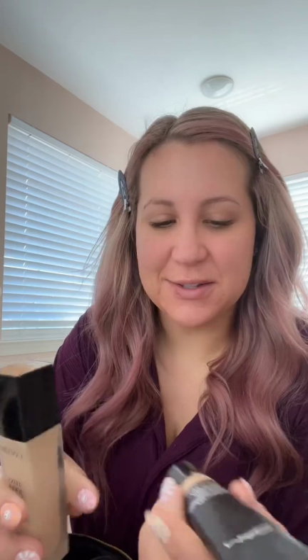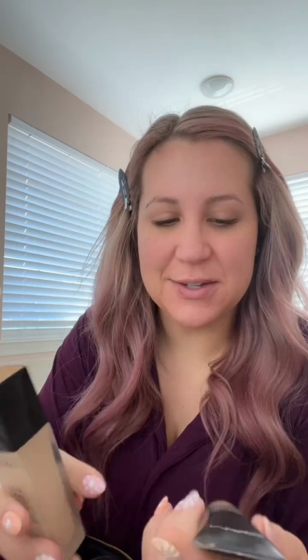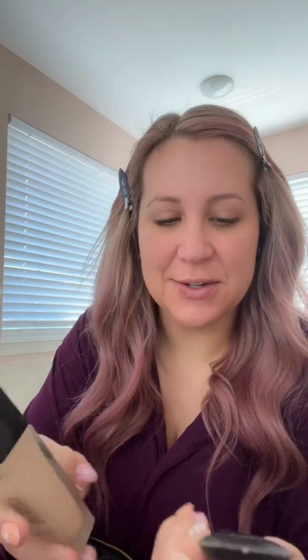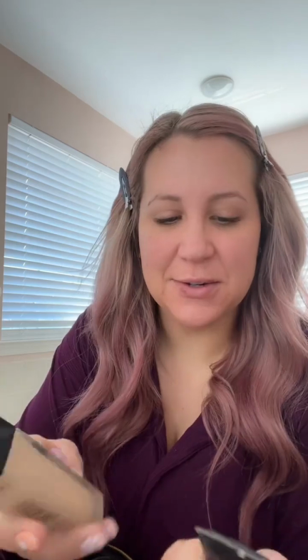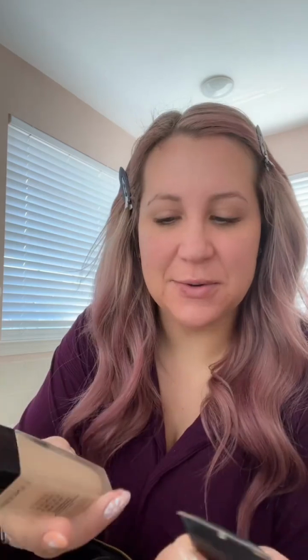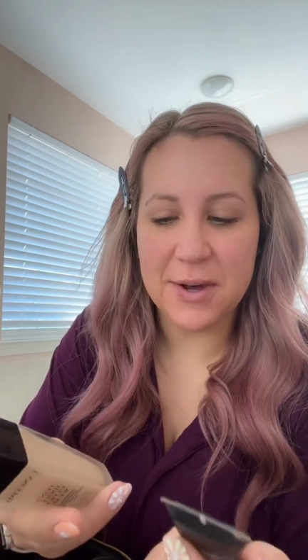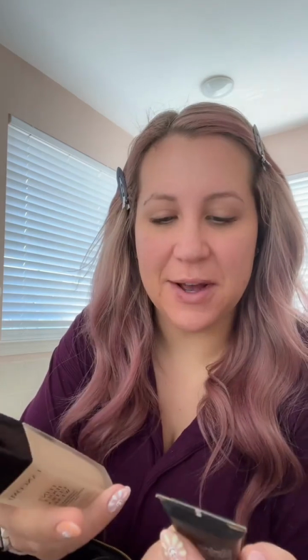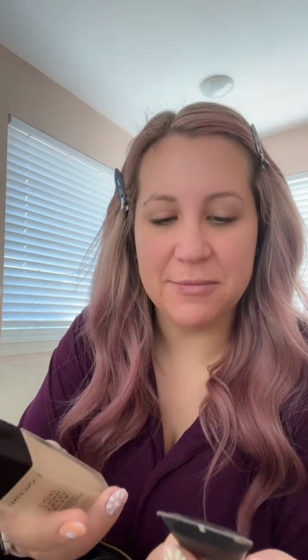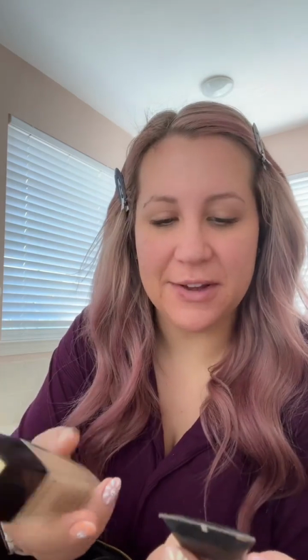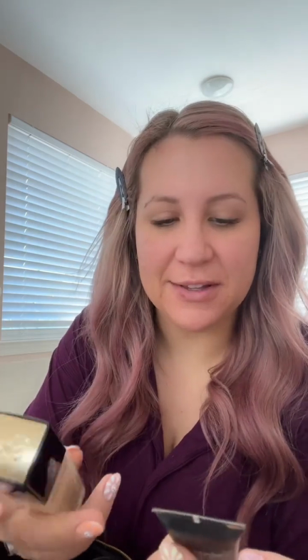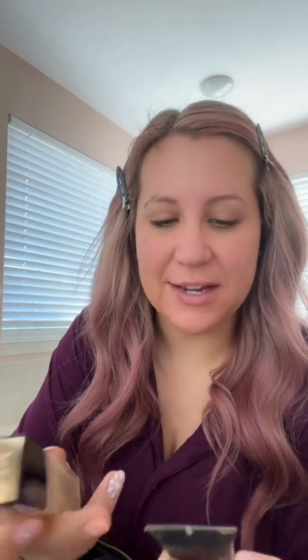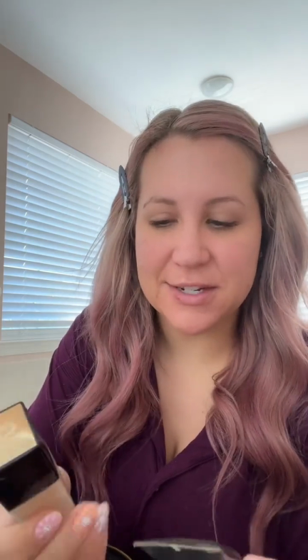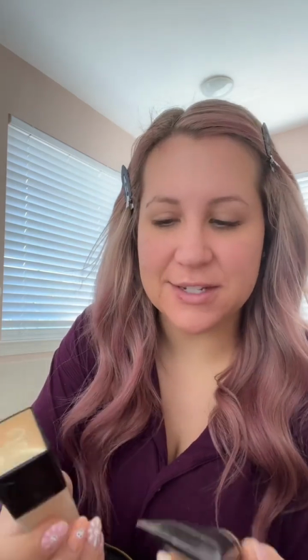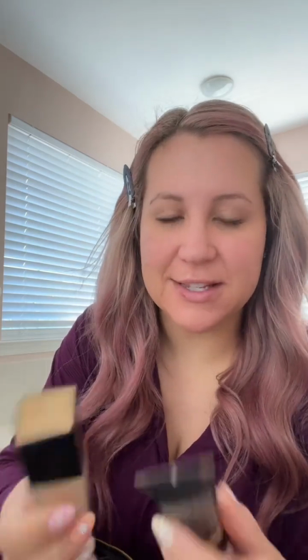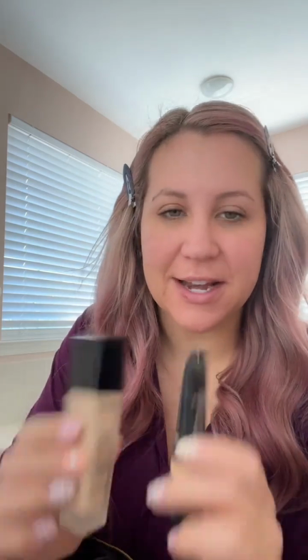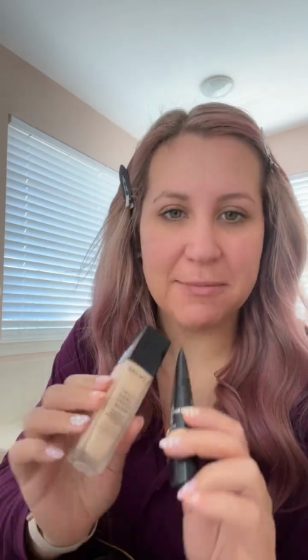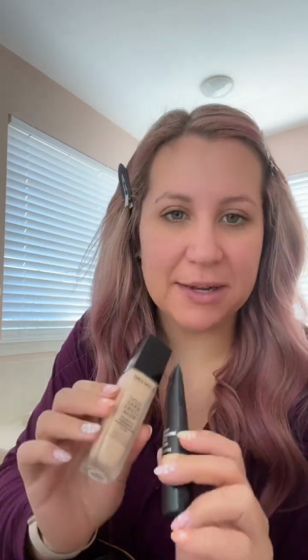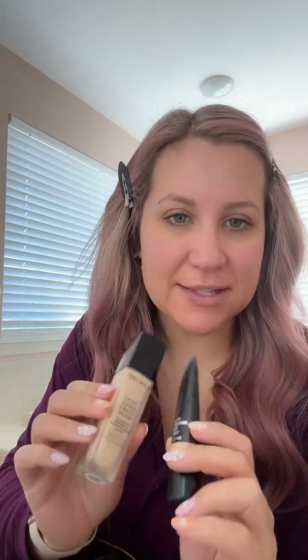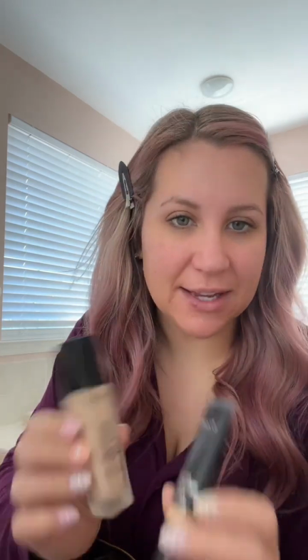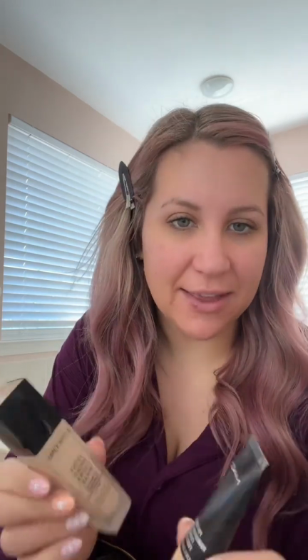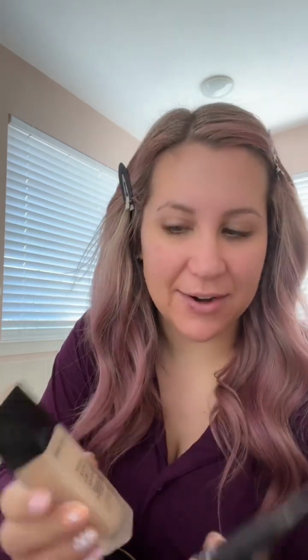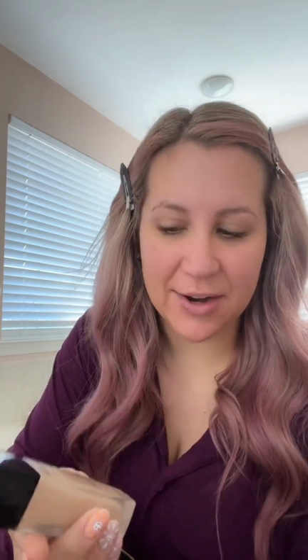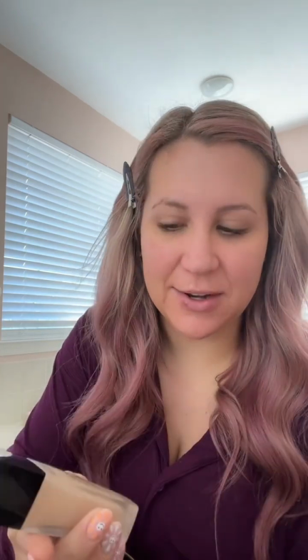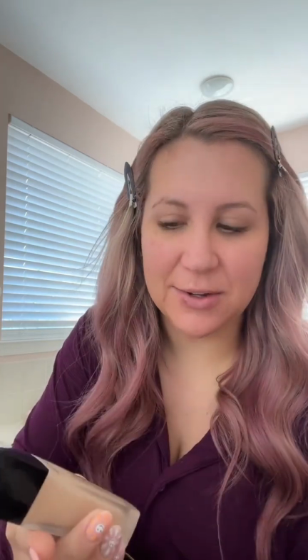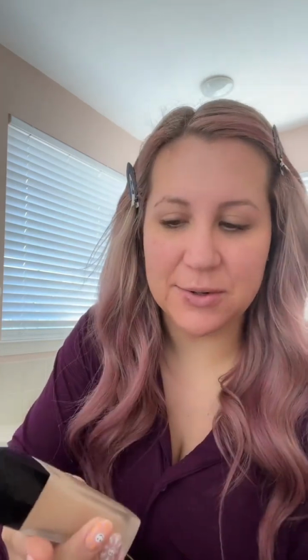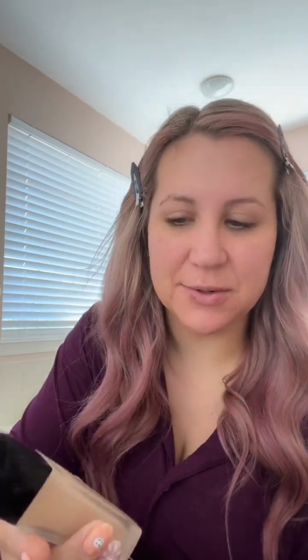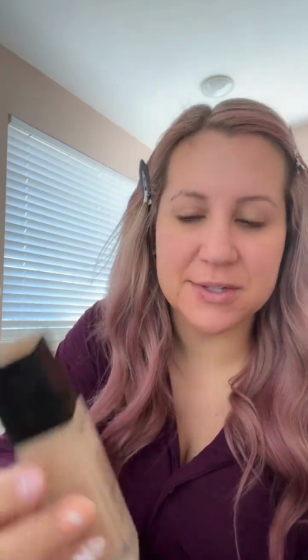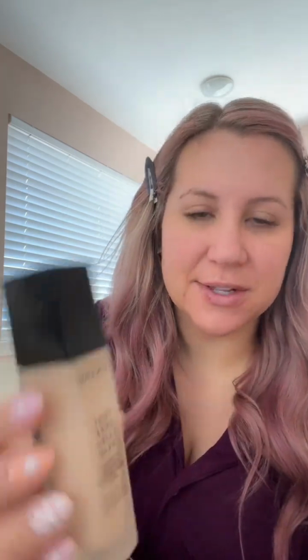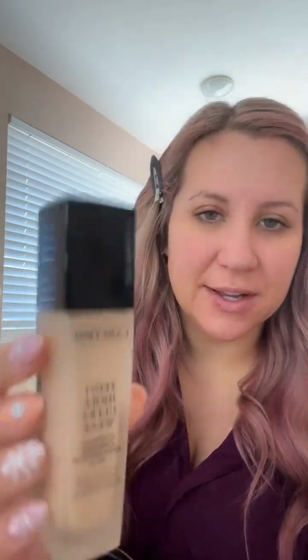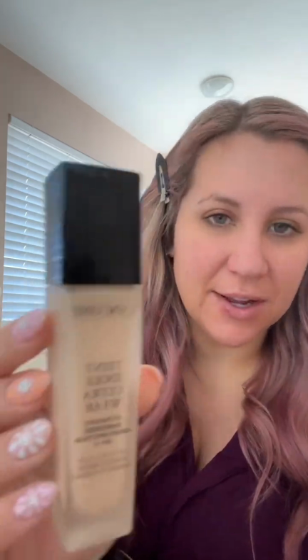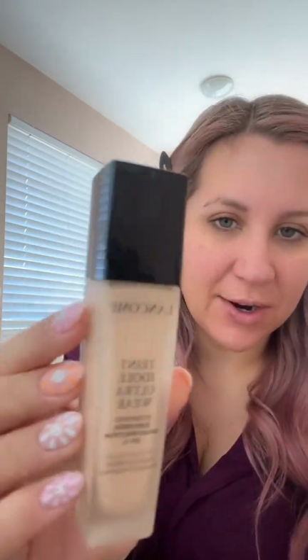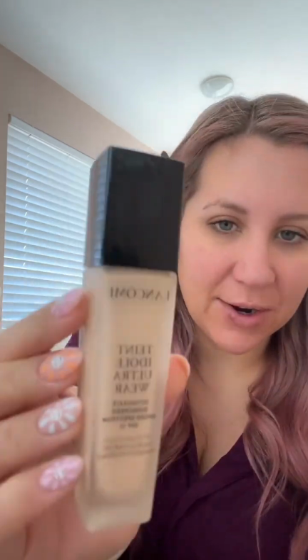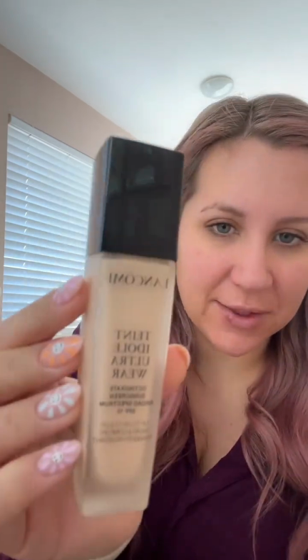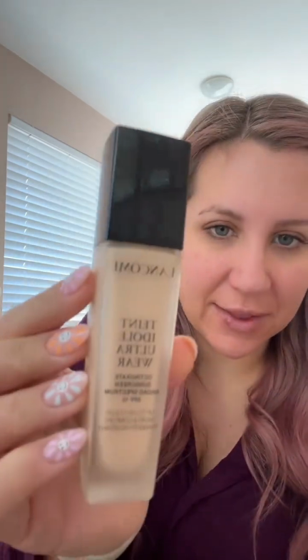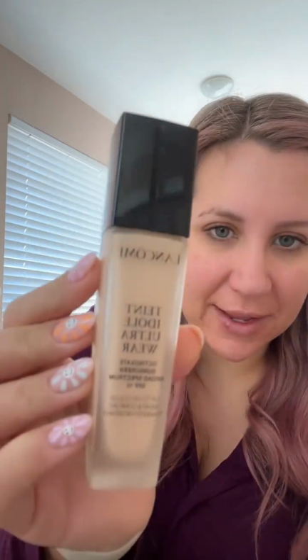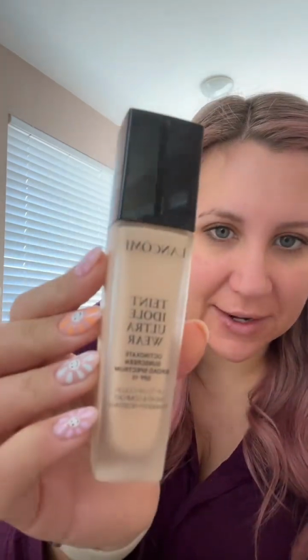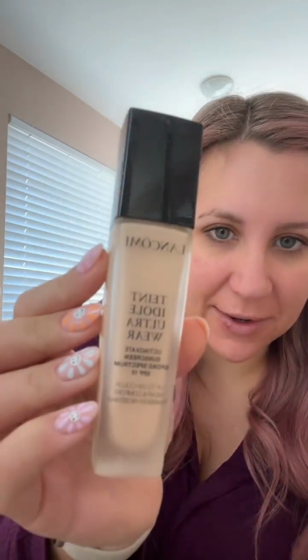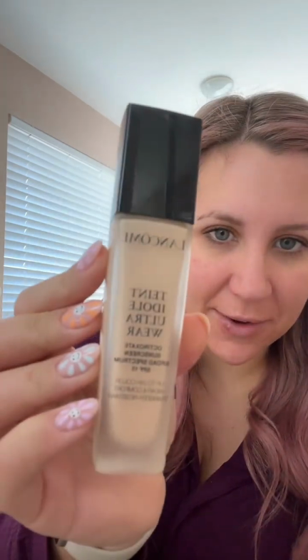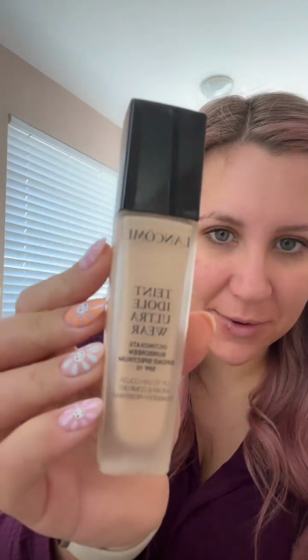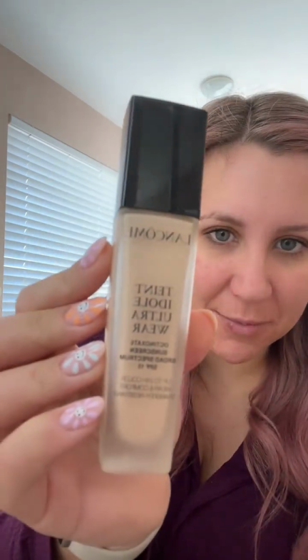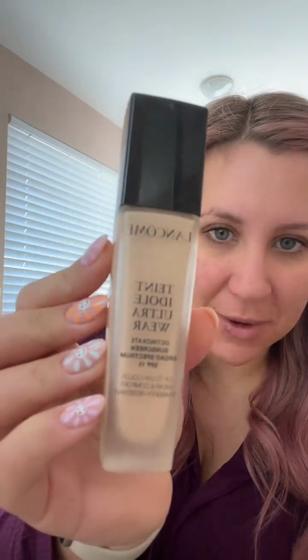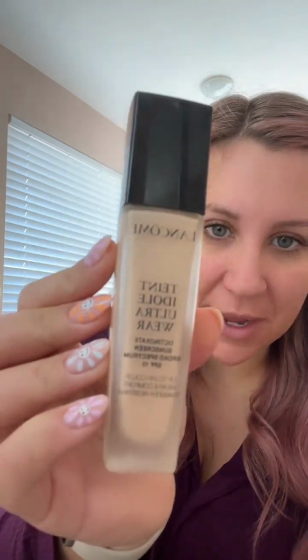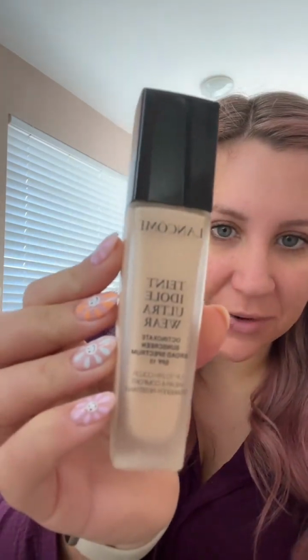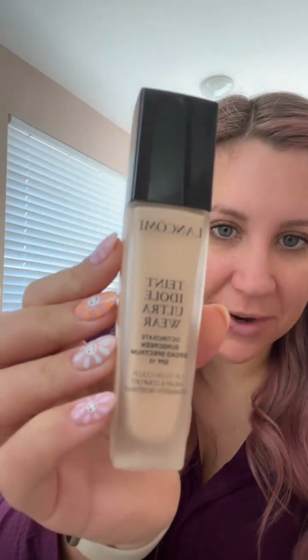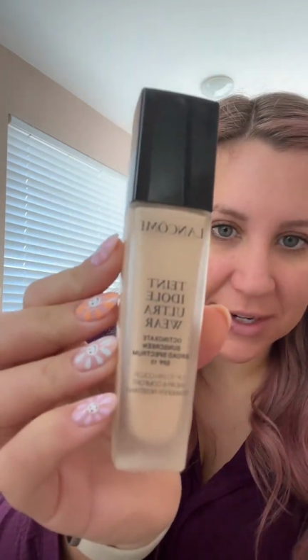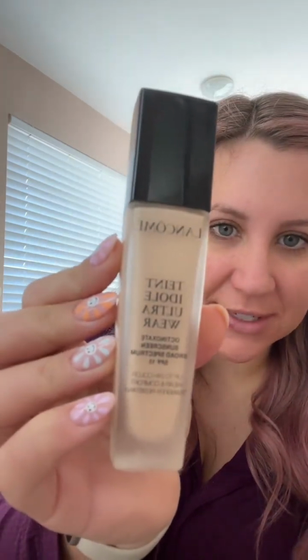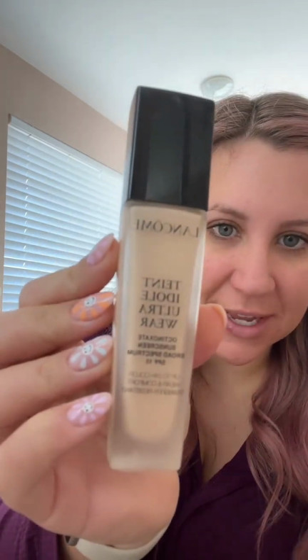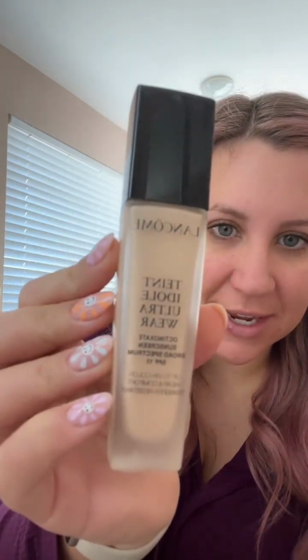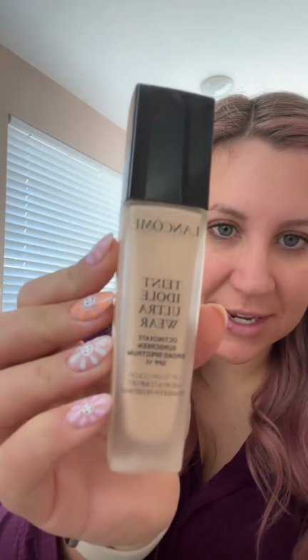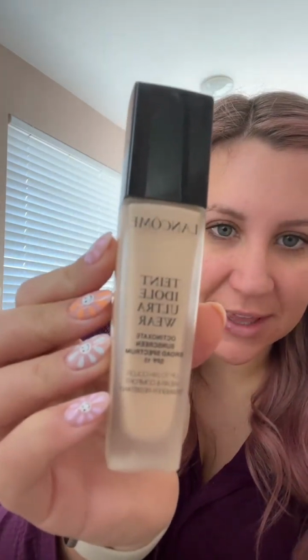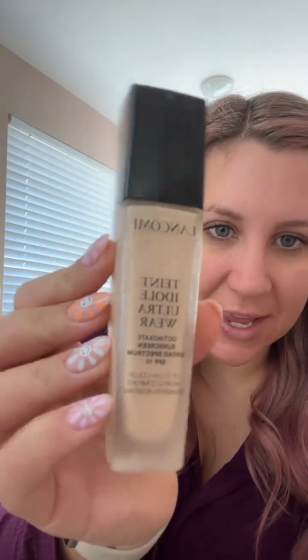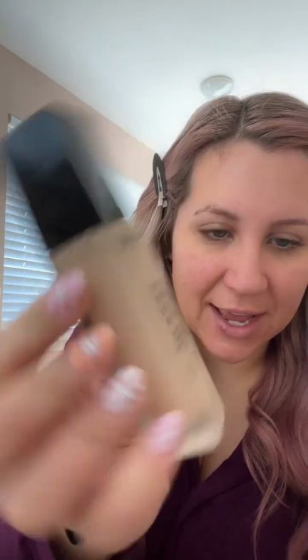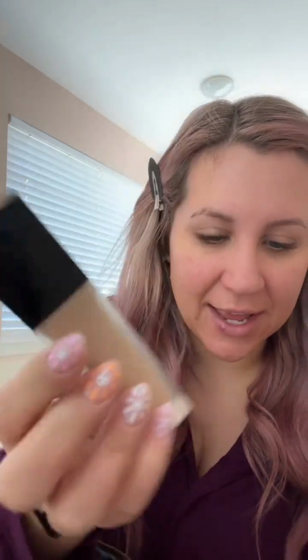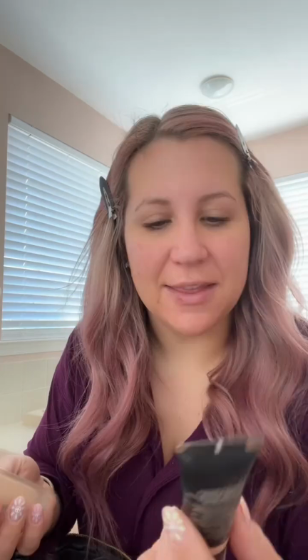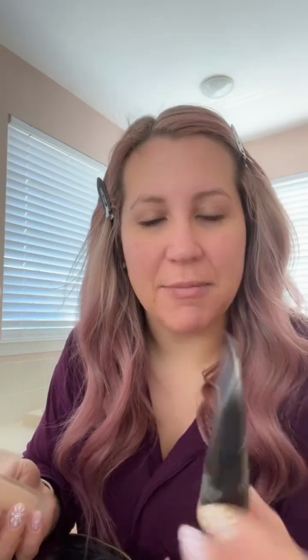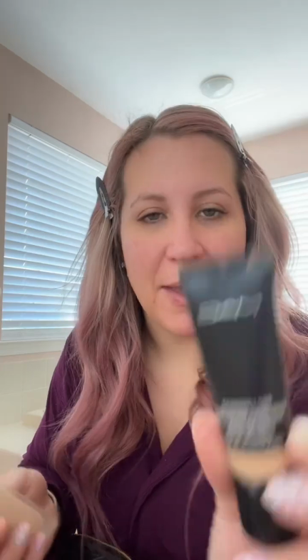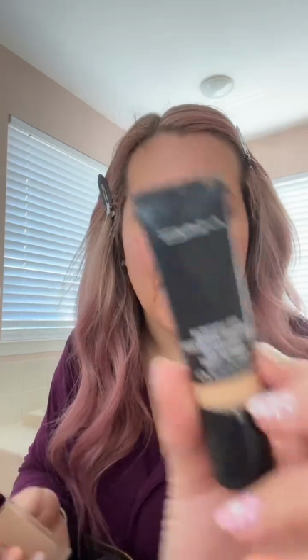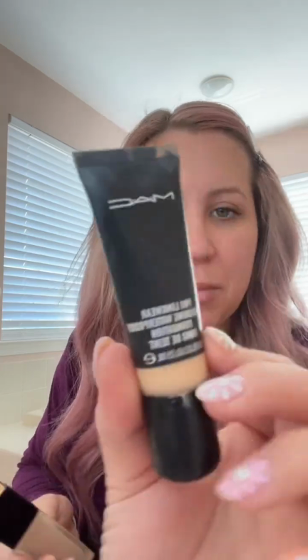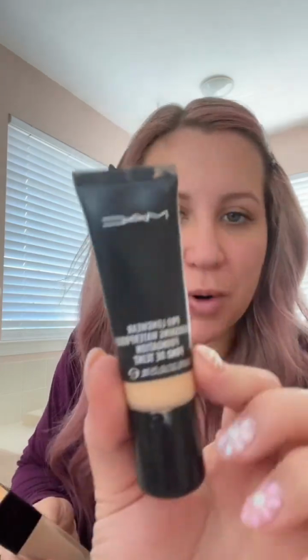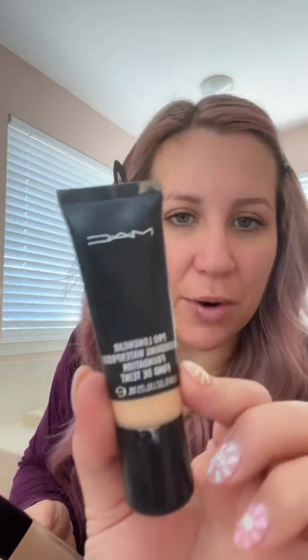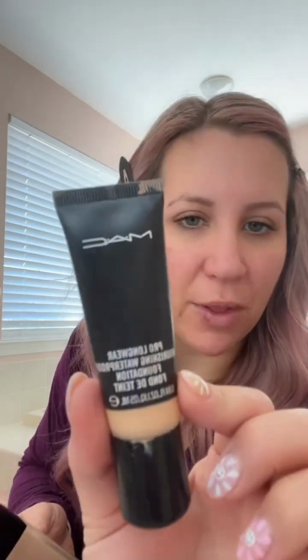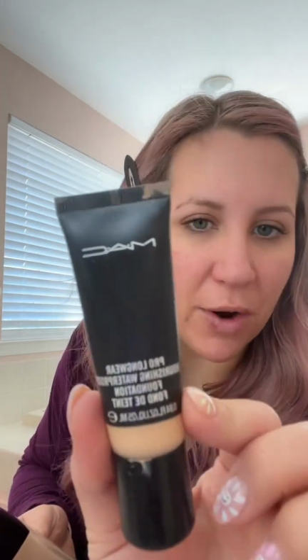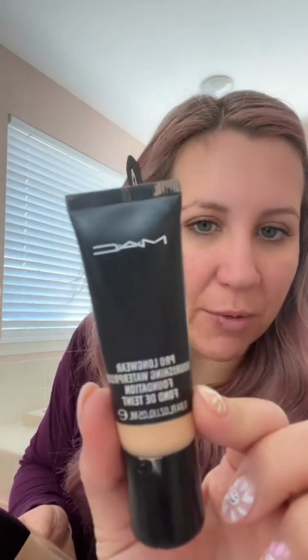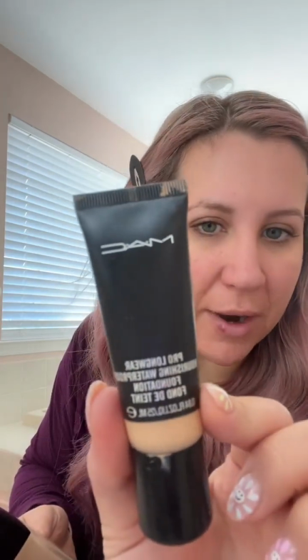Two foundations that I mix together and use are the Lancome — I don't know how to say that — and the MAC Pro Longwear.